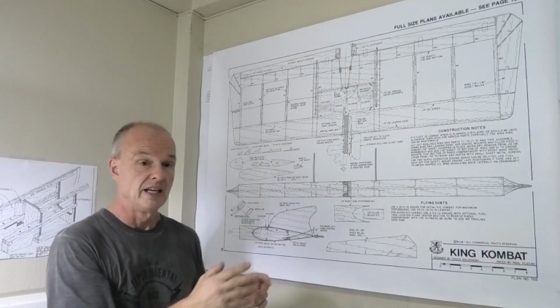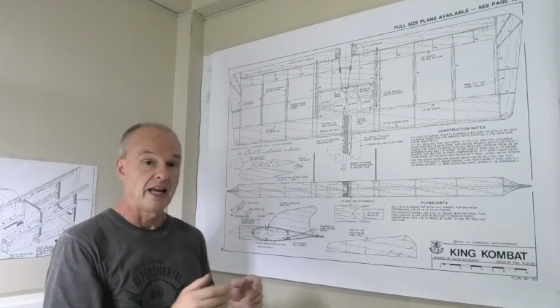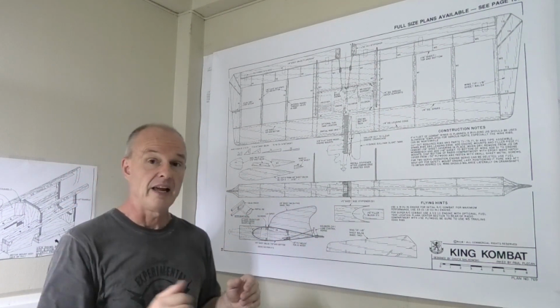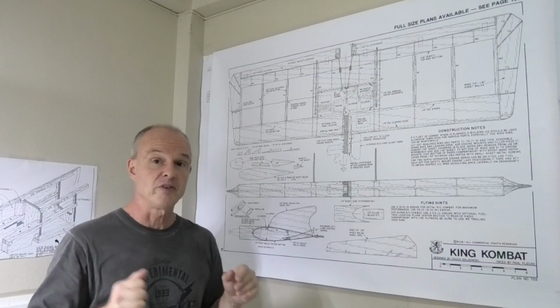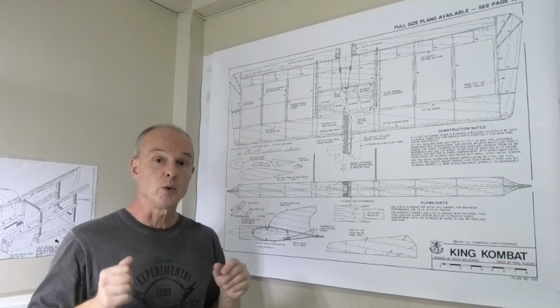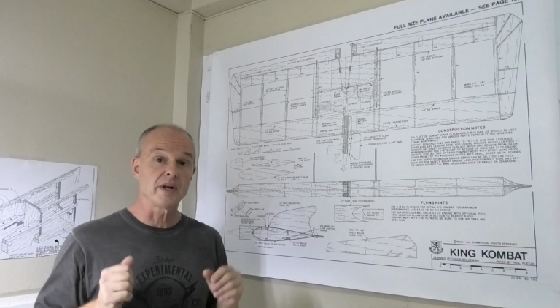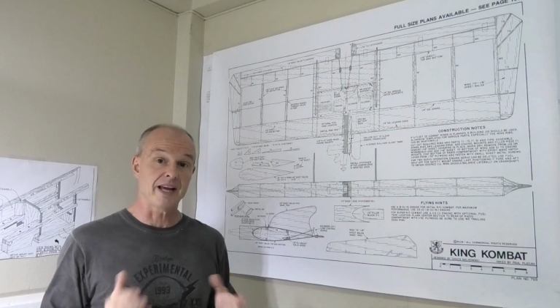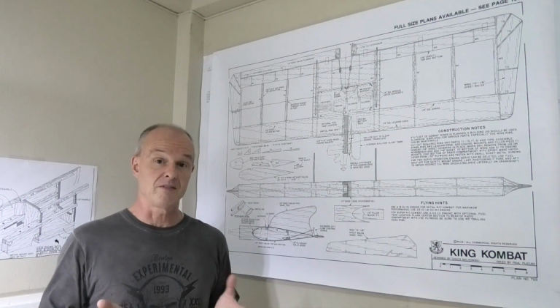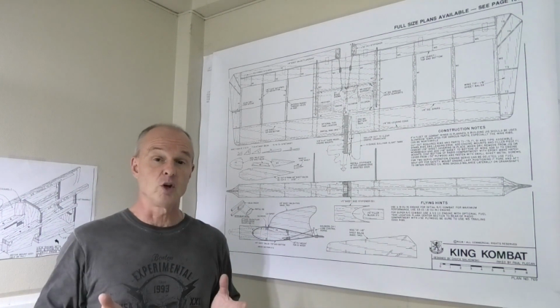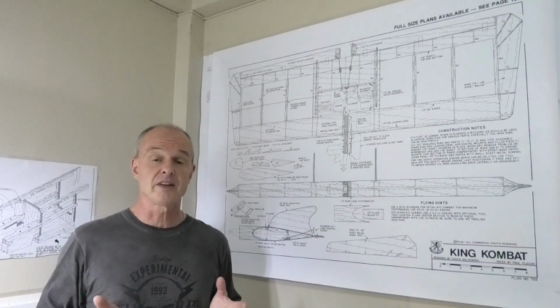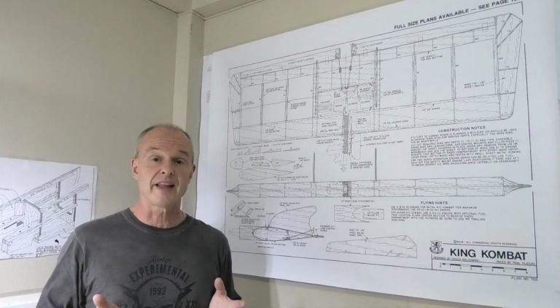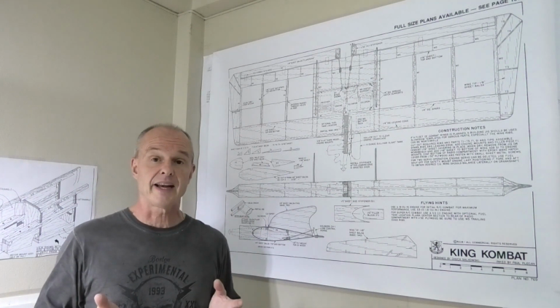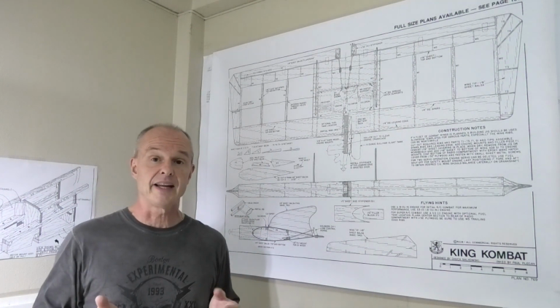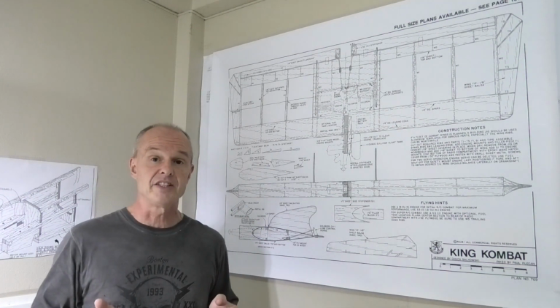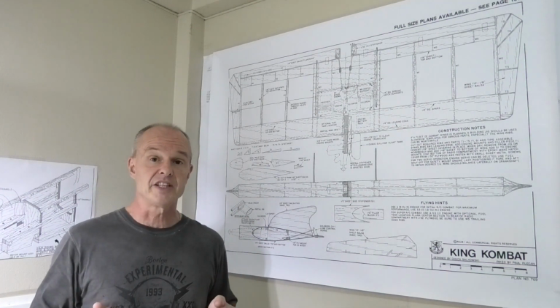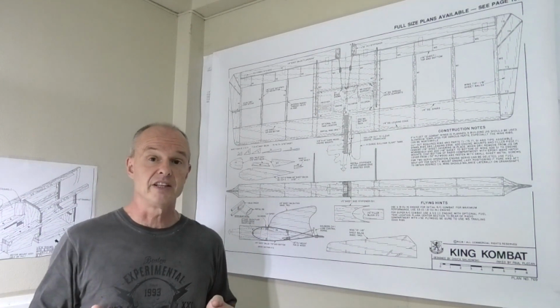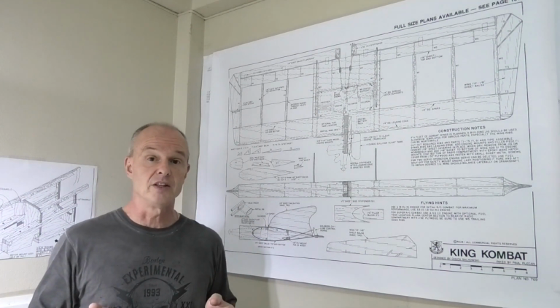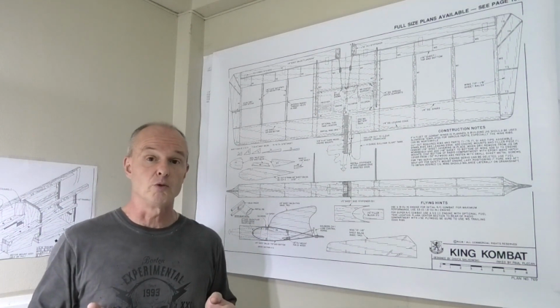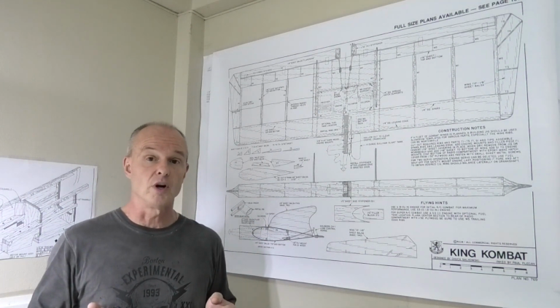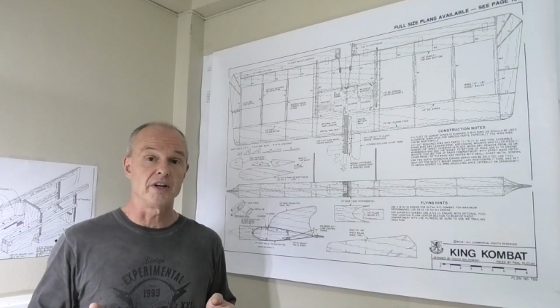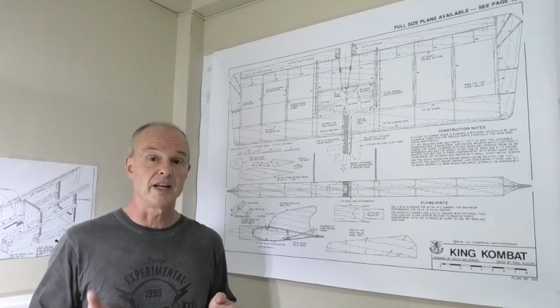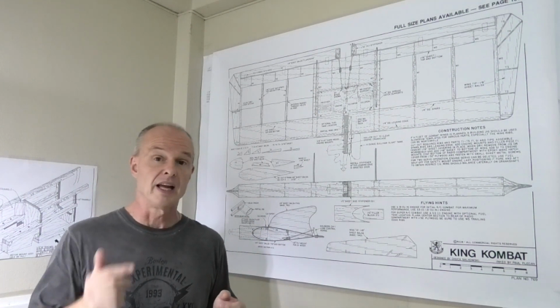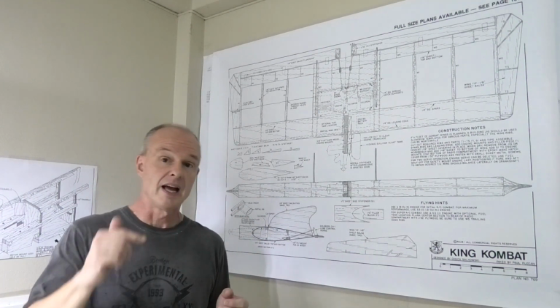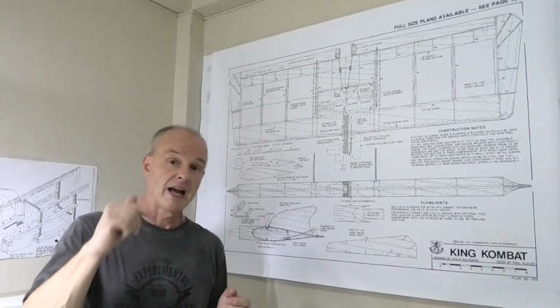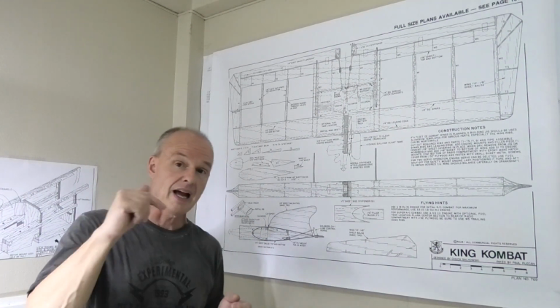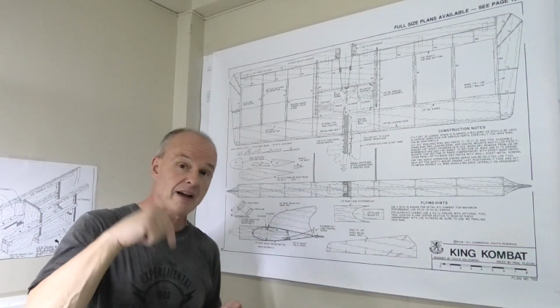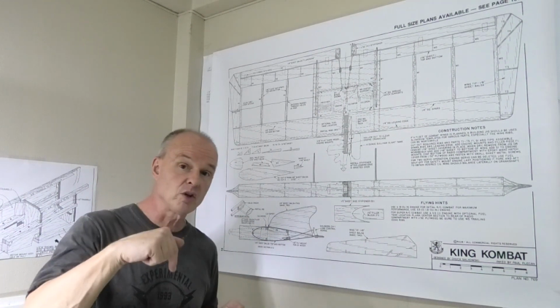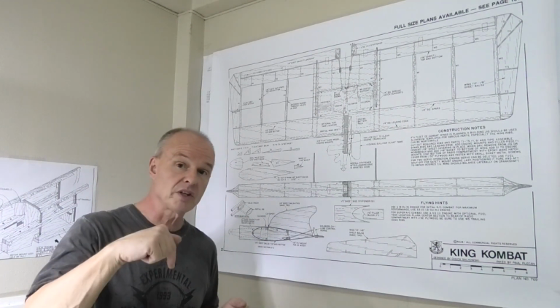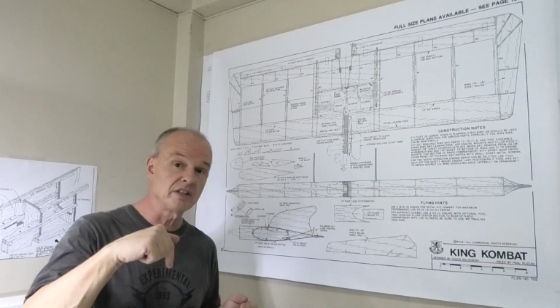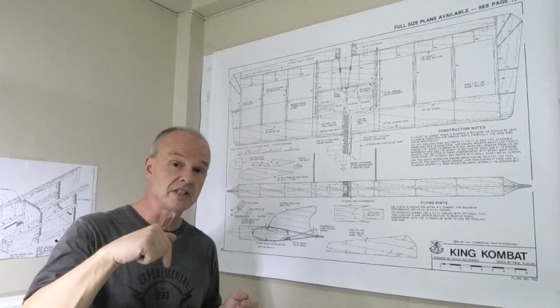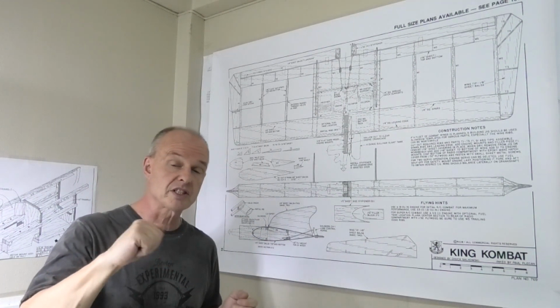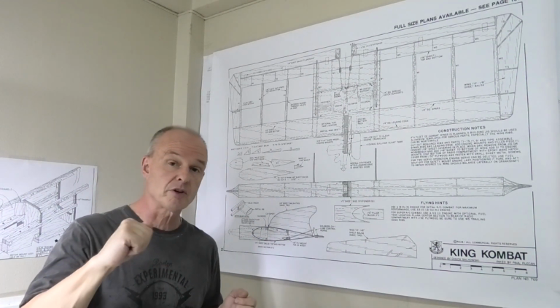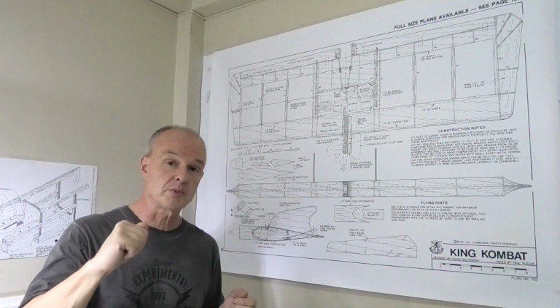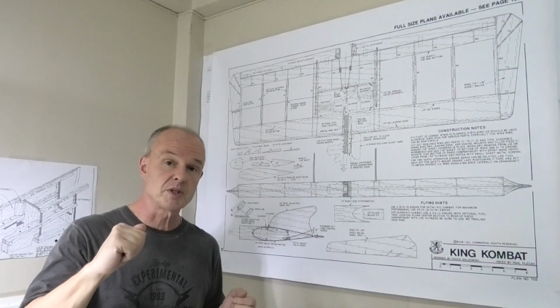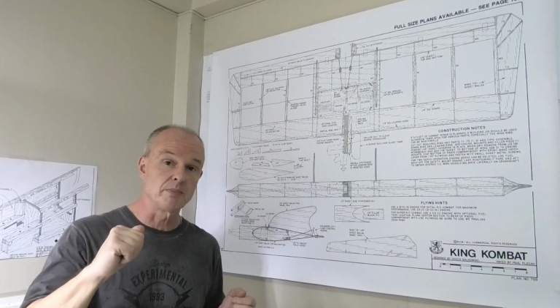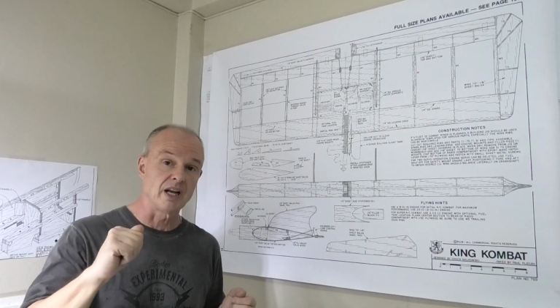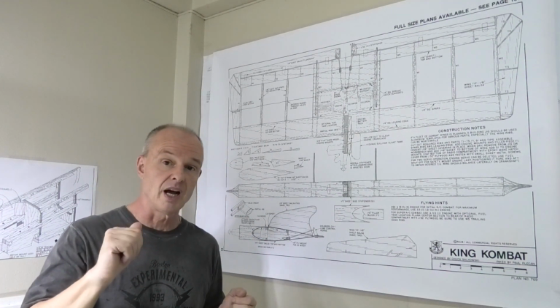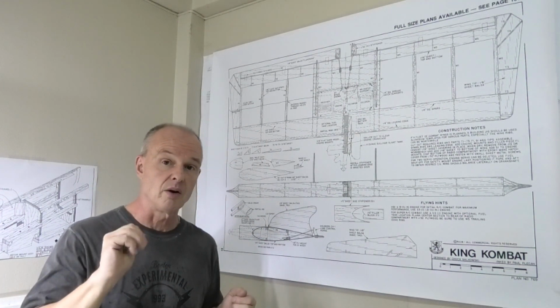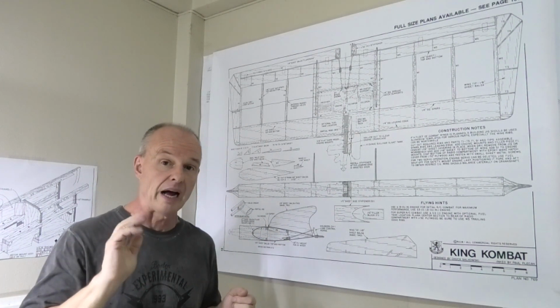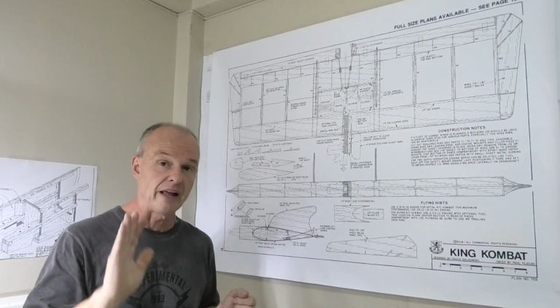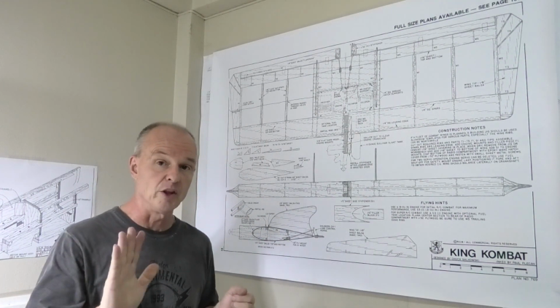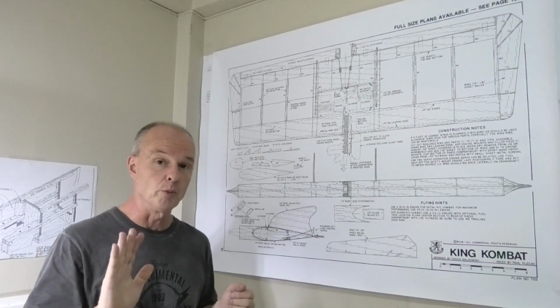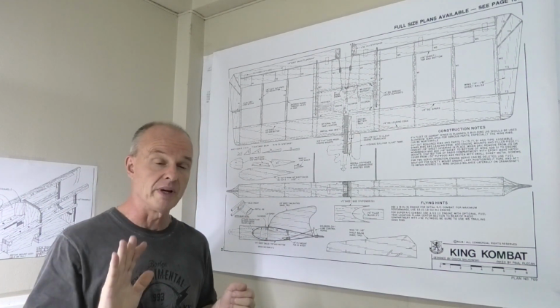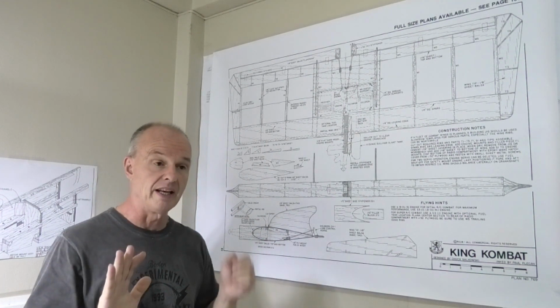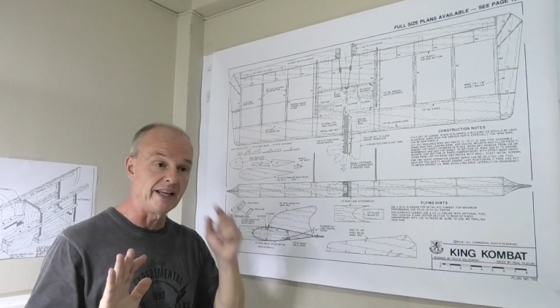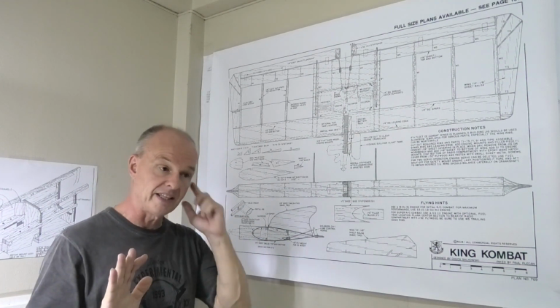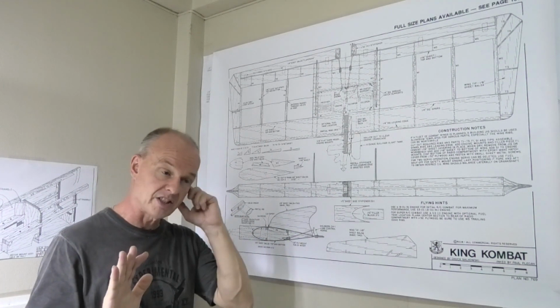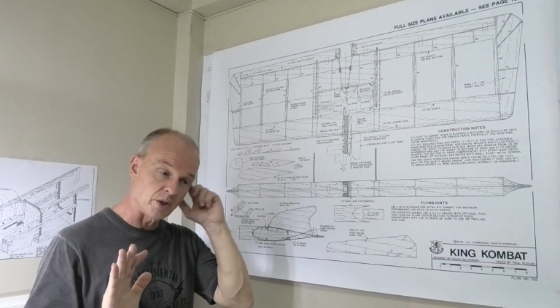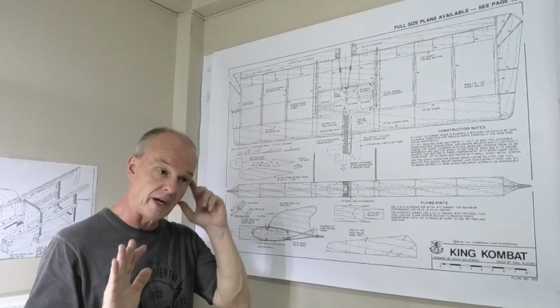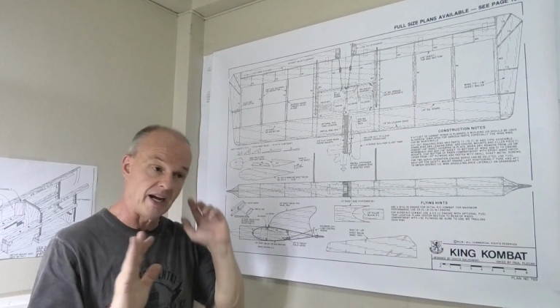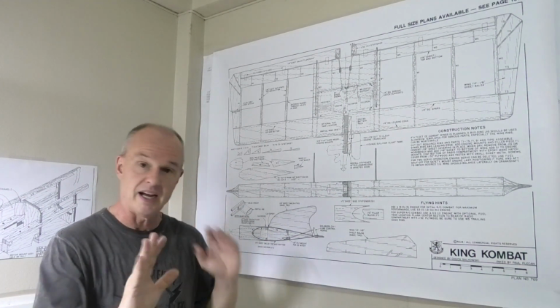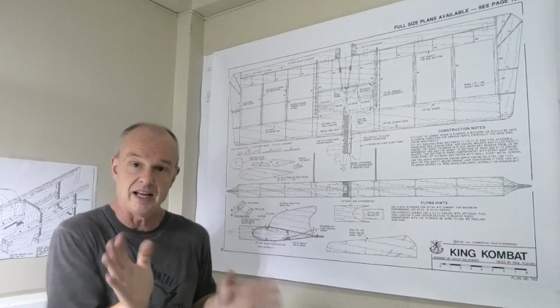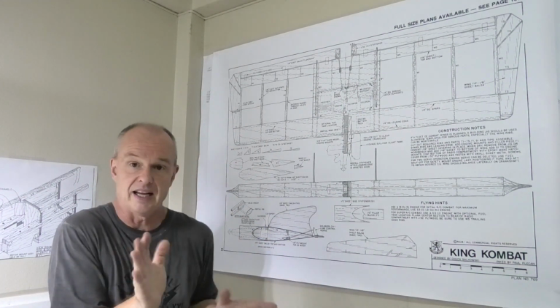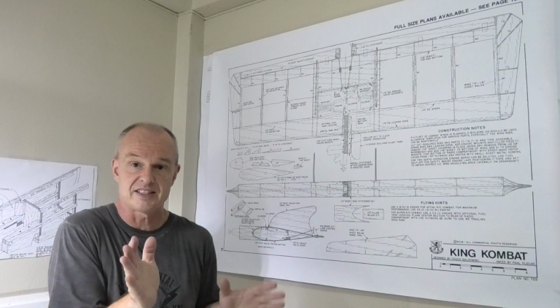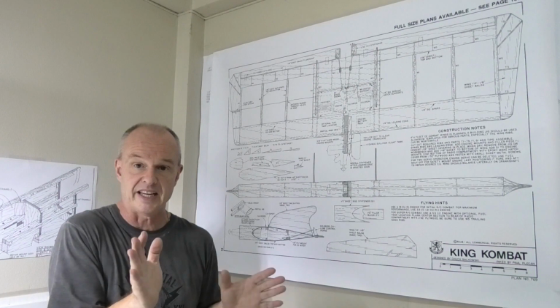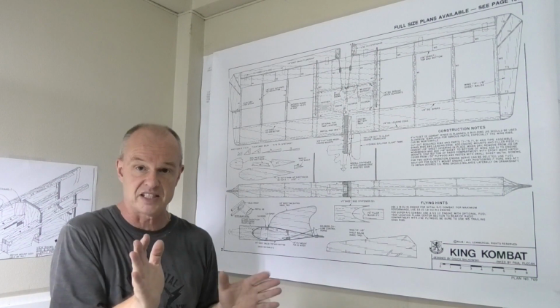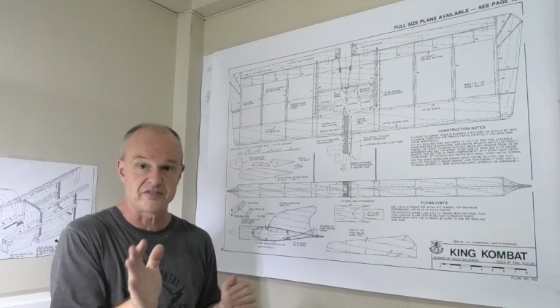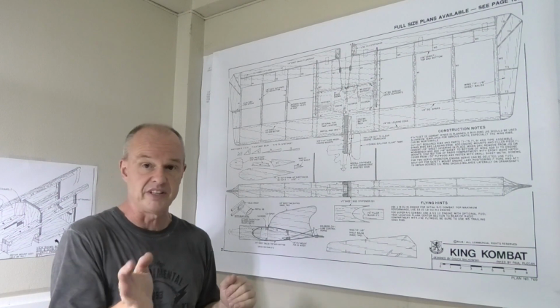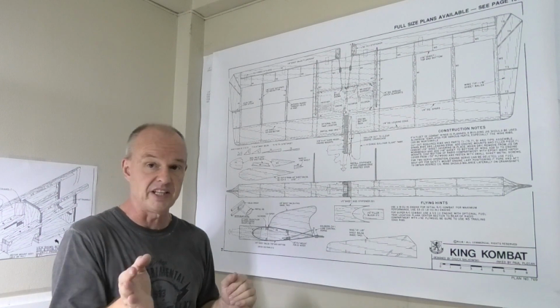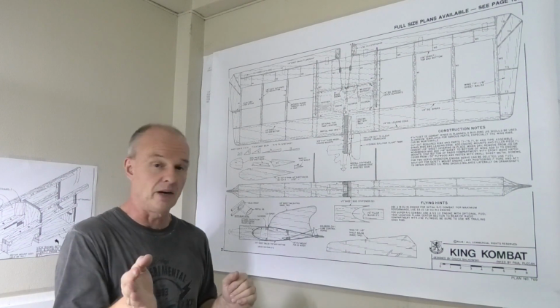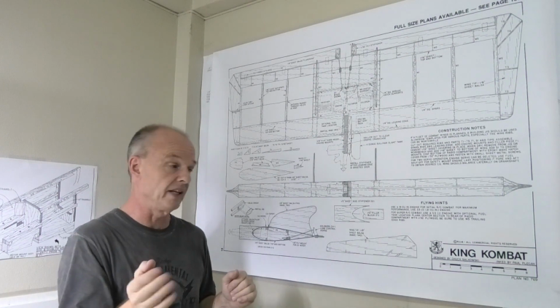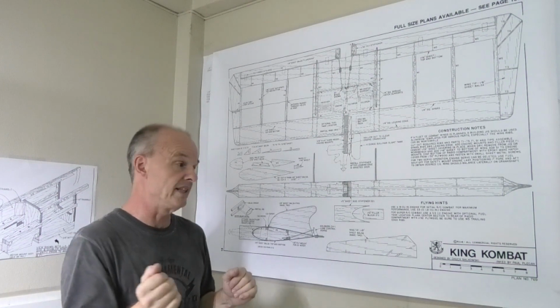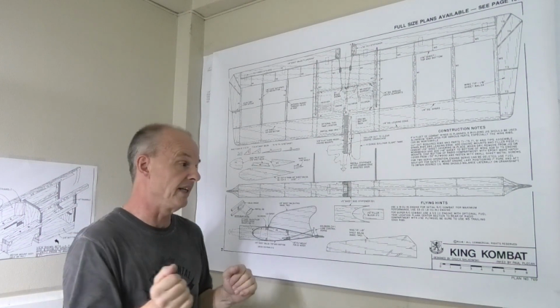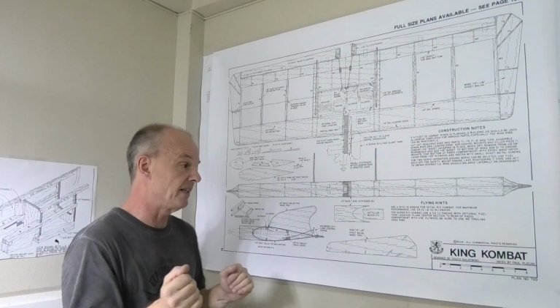If you want to have a look at that engine and the running, have a look in the description below and there'll be a link to a test video I did.